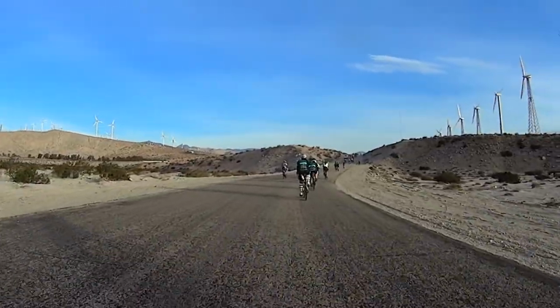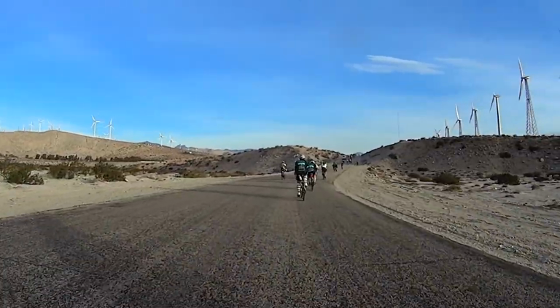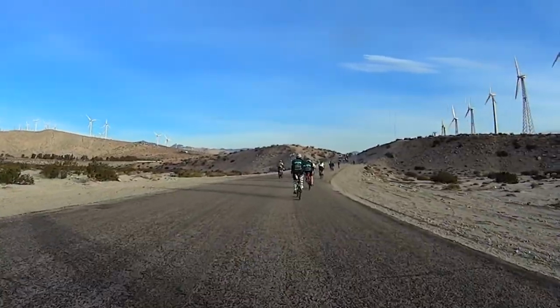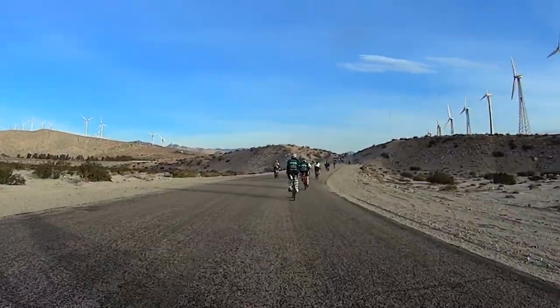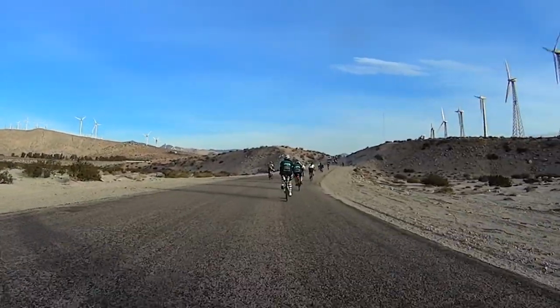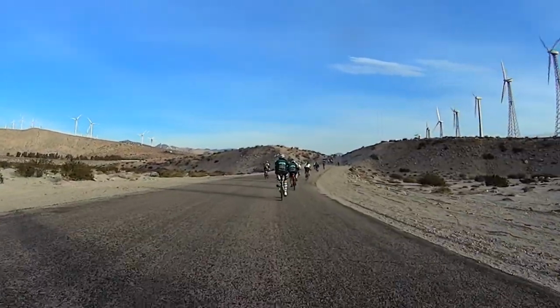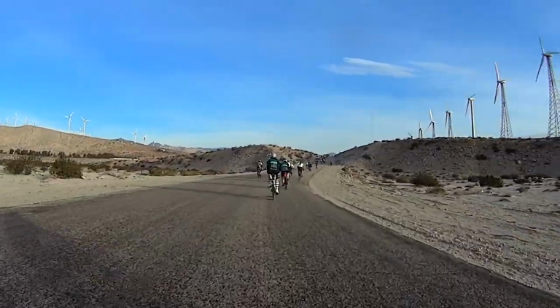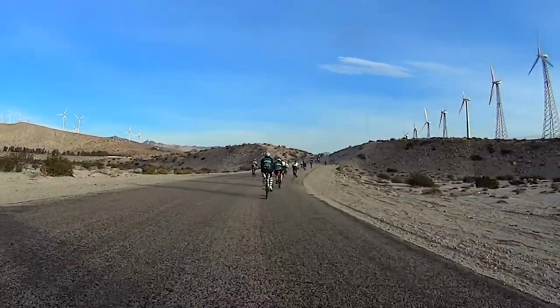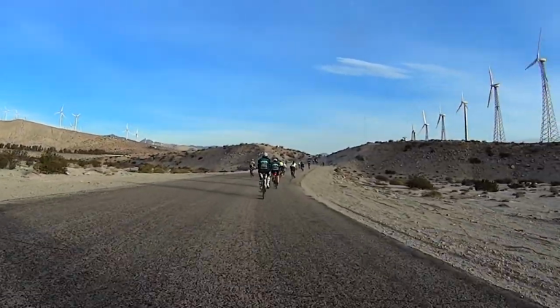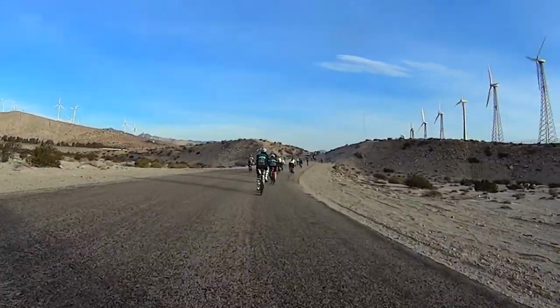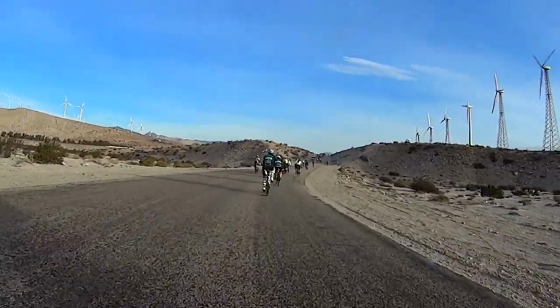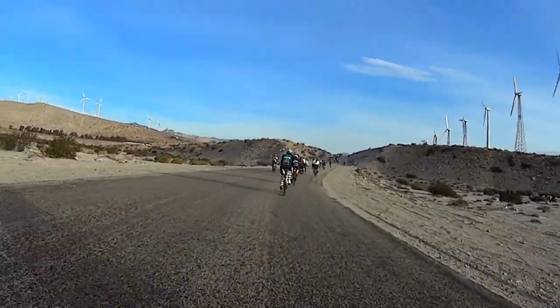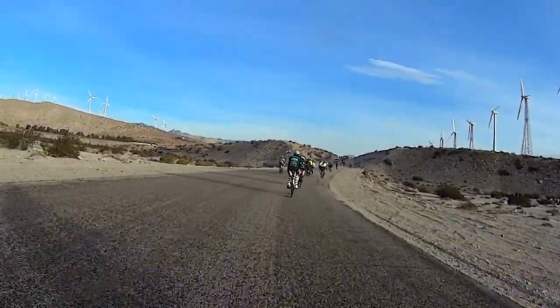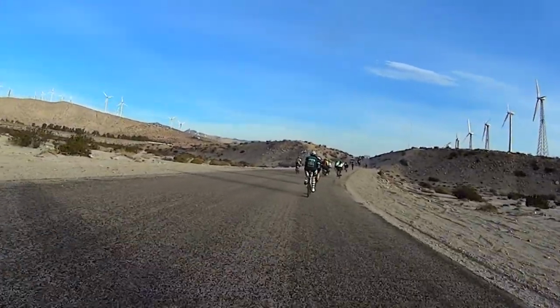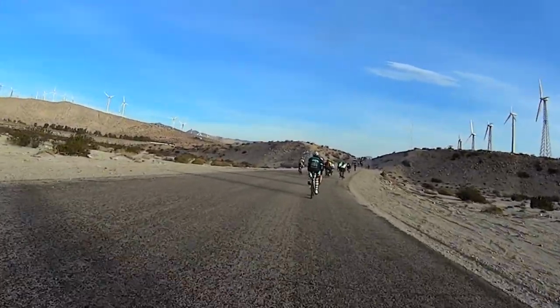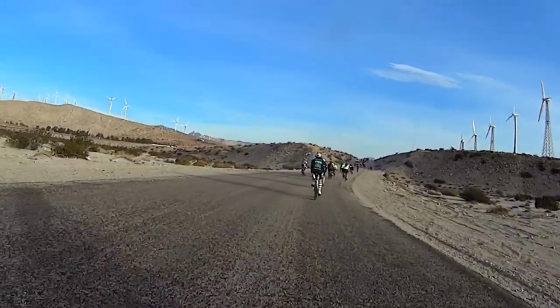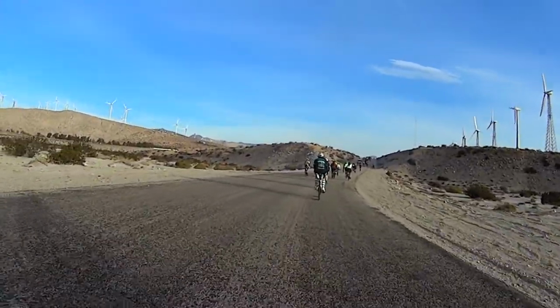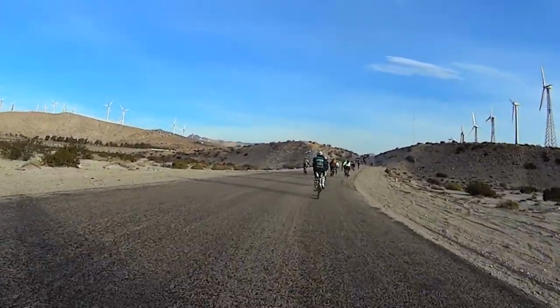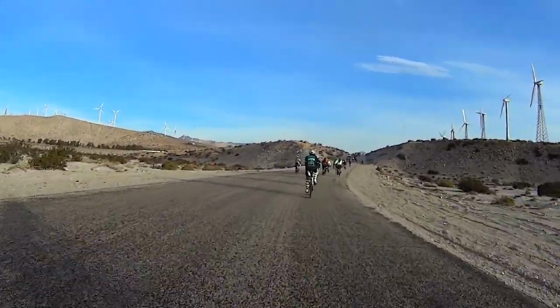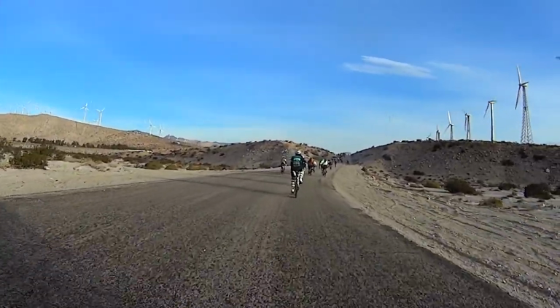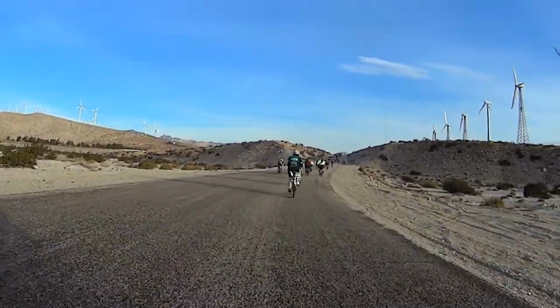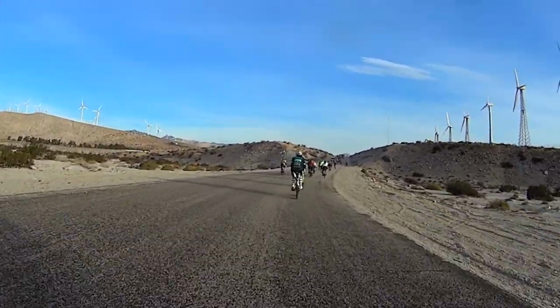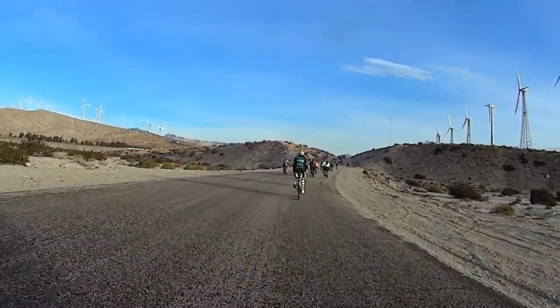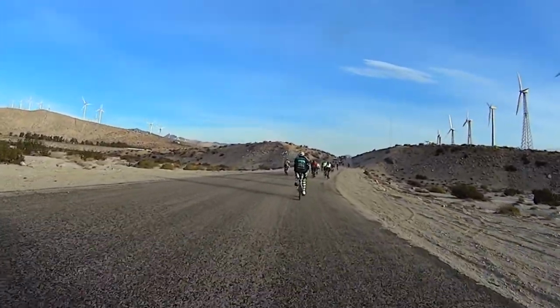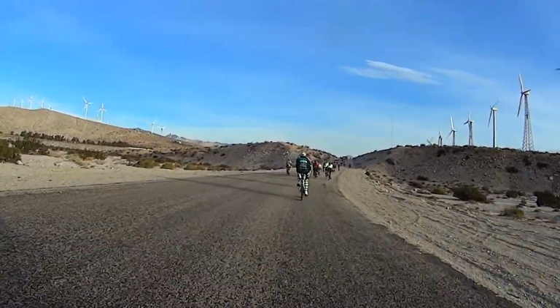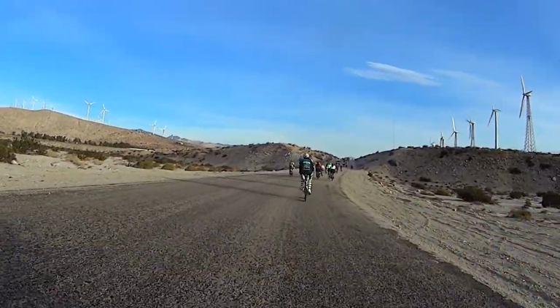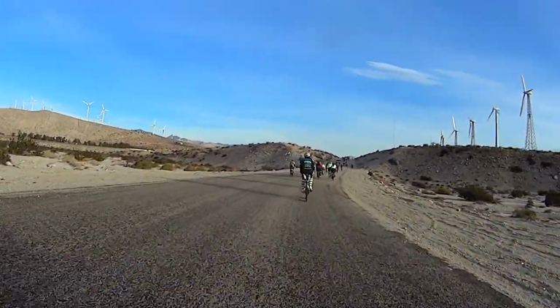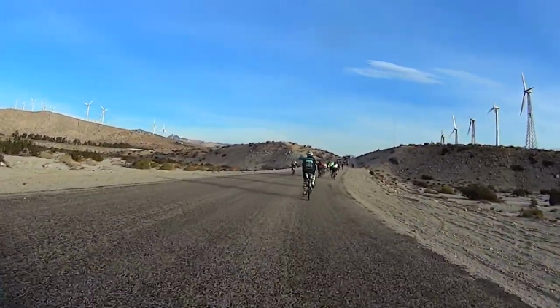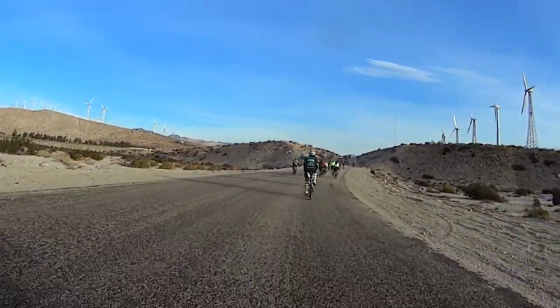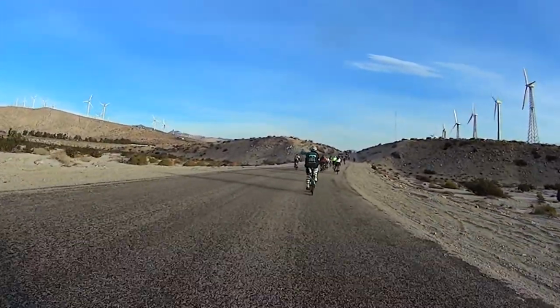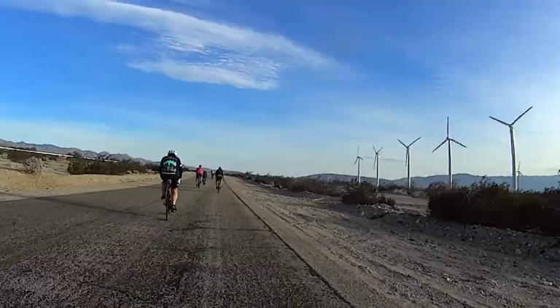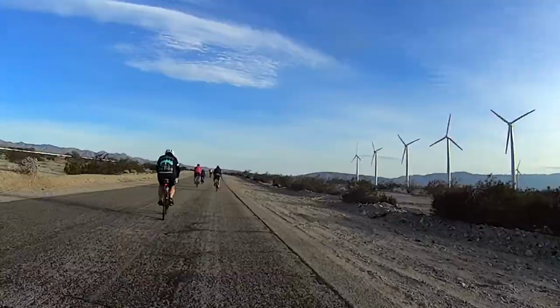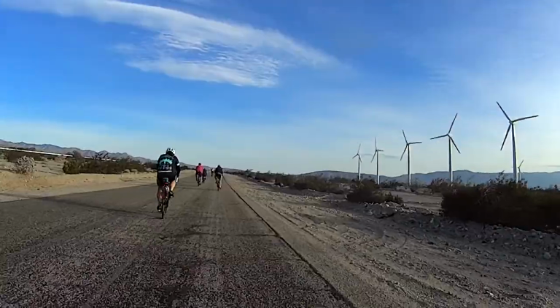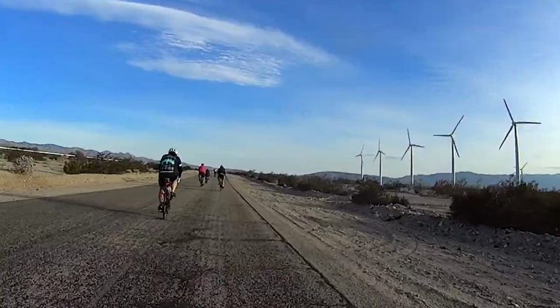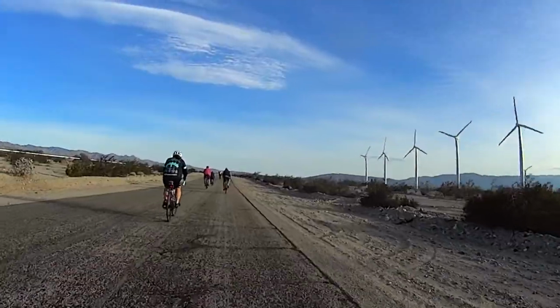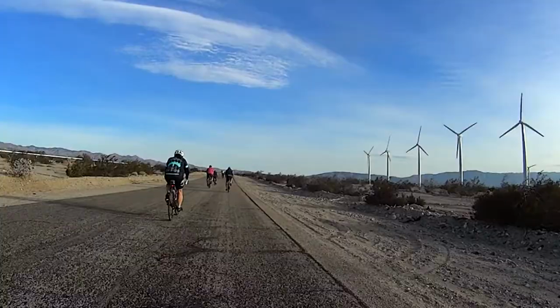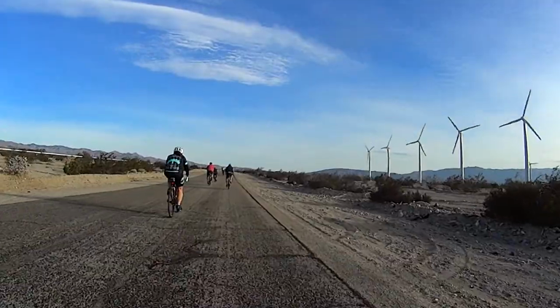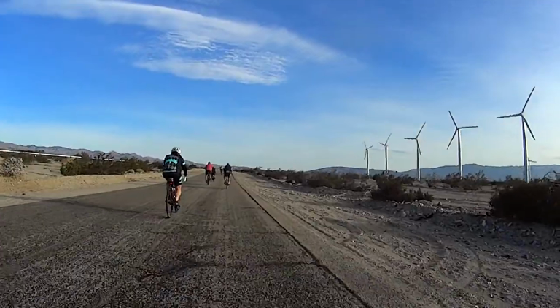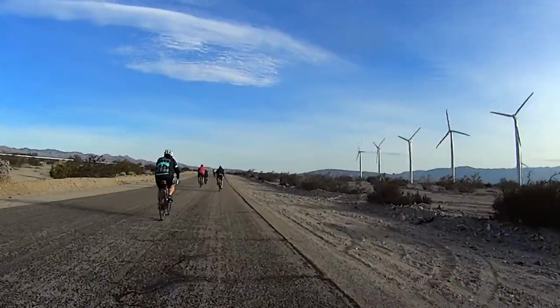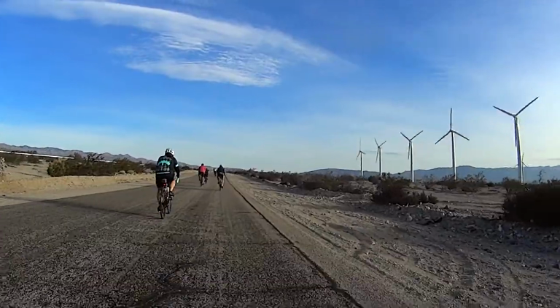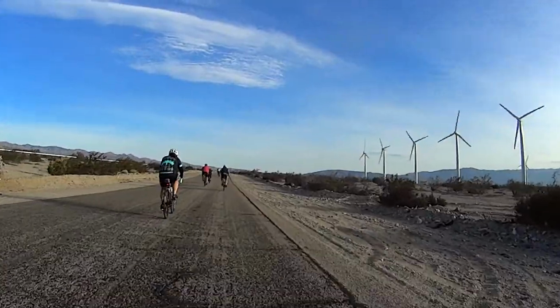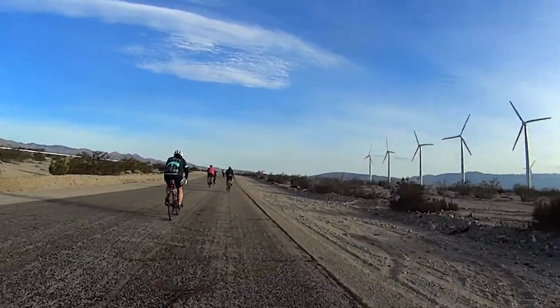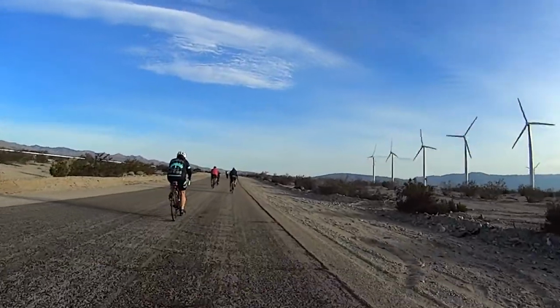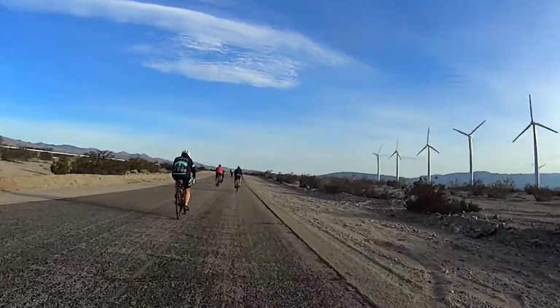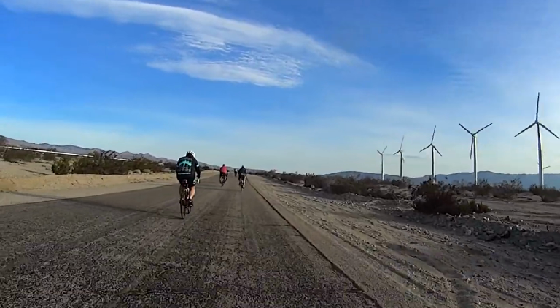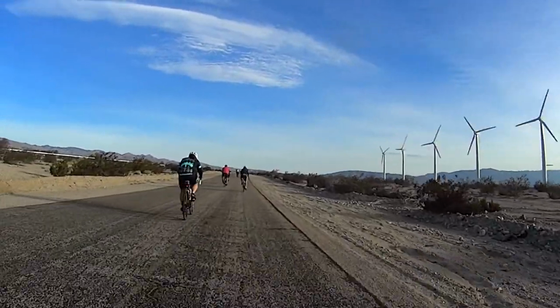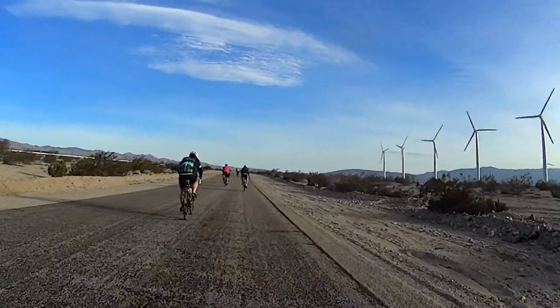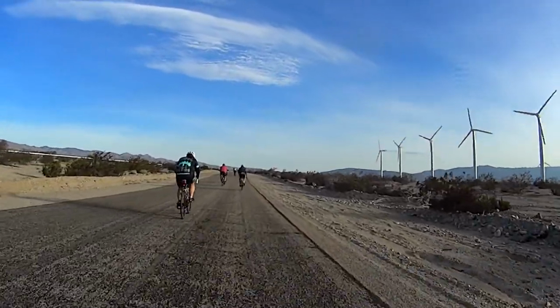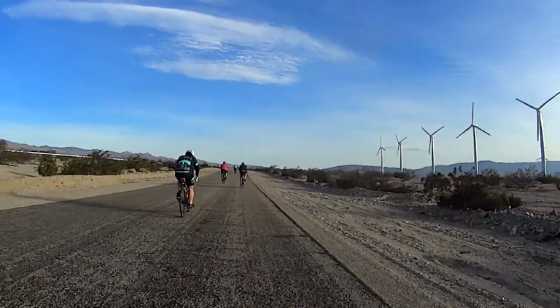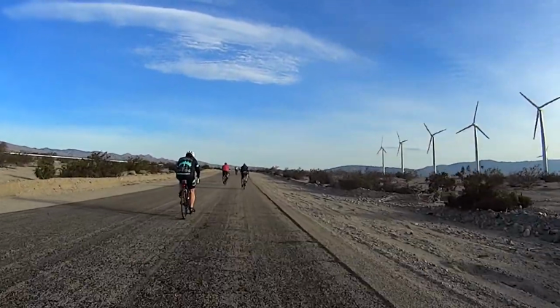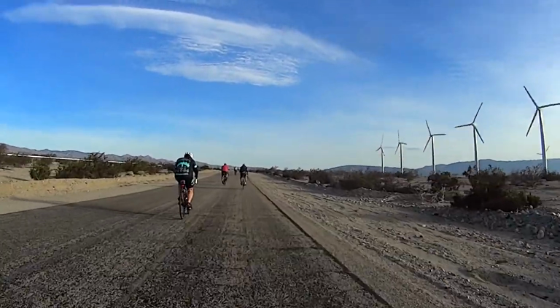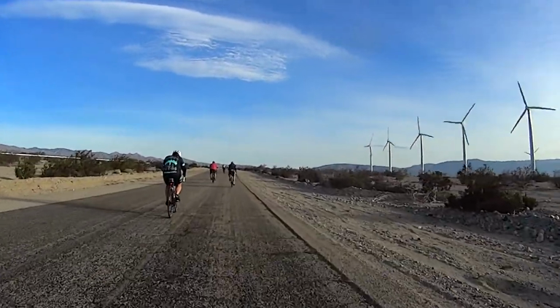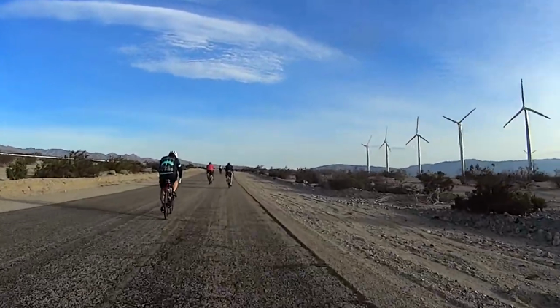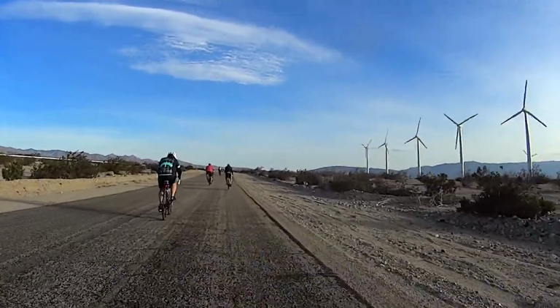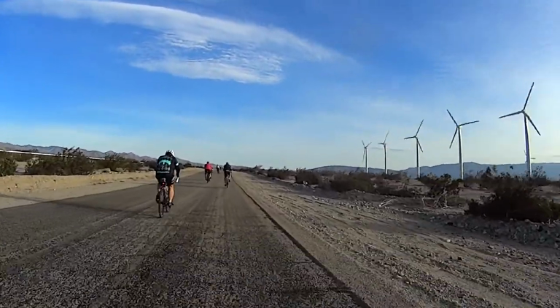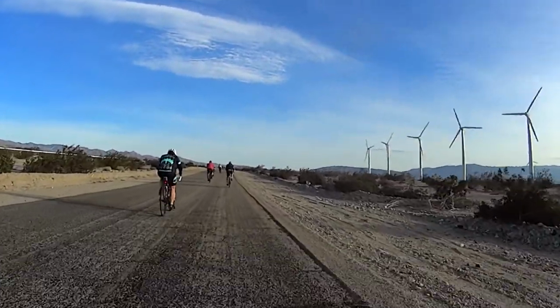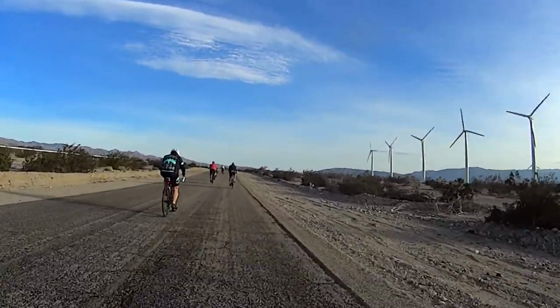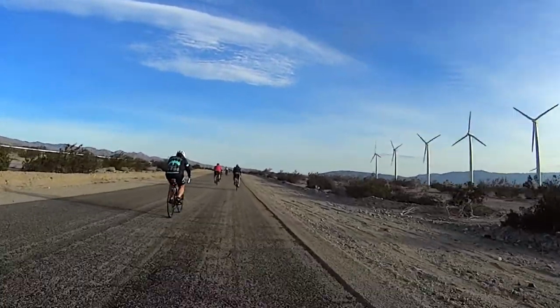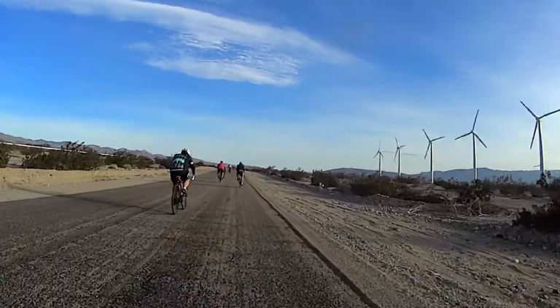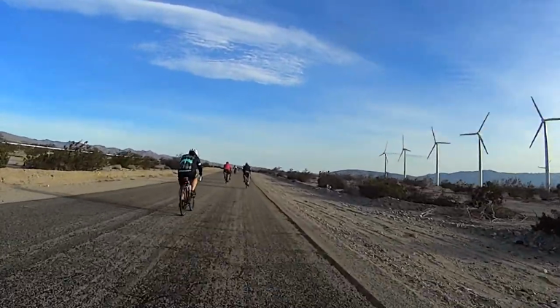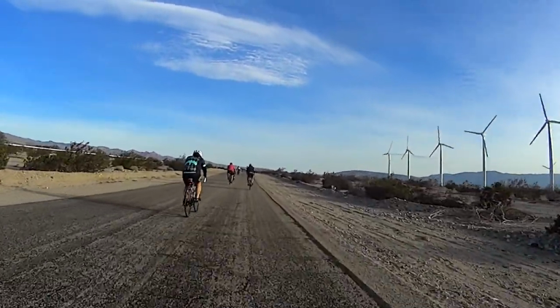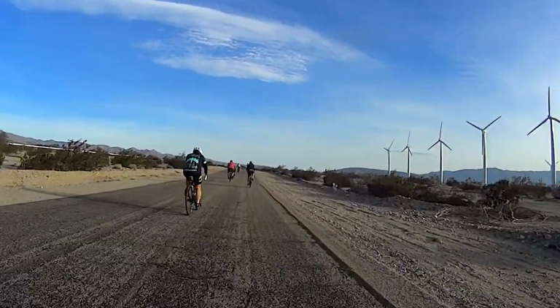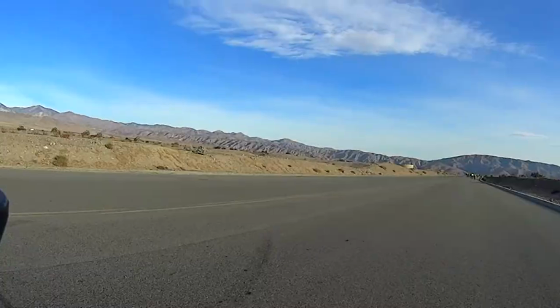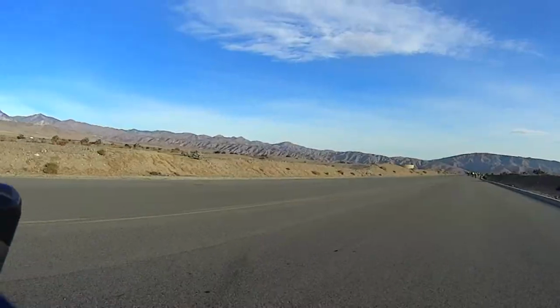The winds were pretty bad for the 2014 ride, but not nearly as bad as the infamous 2010 windstorm.